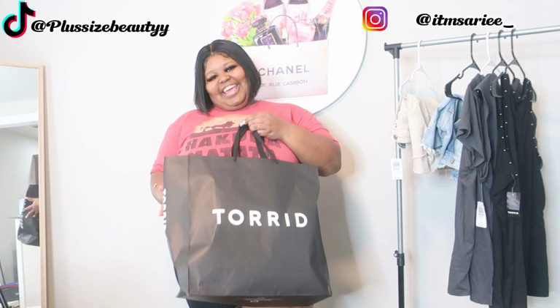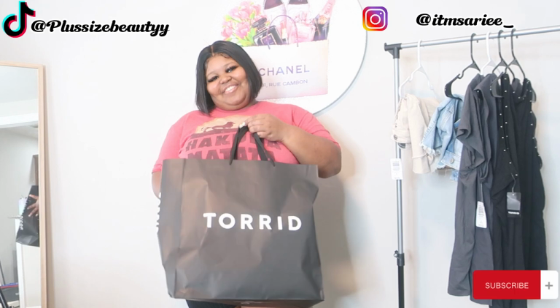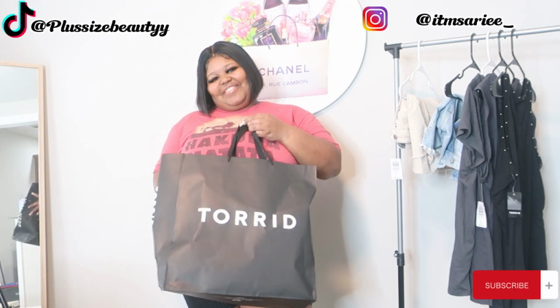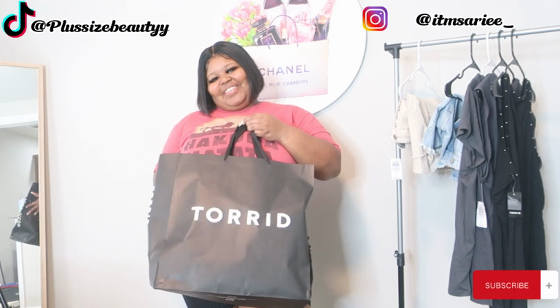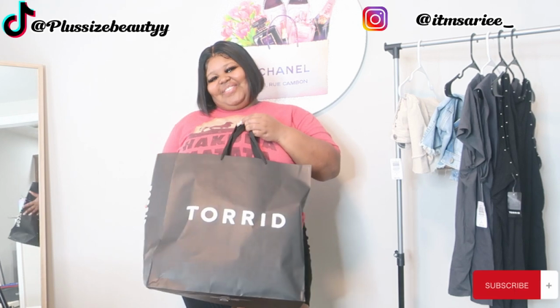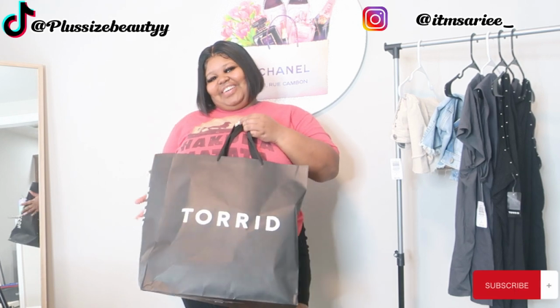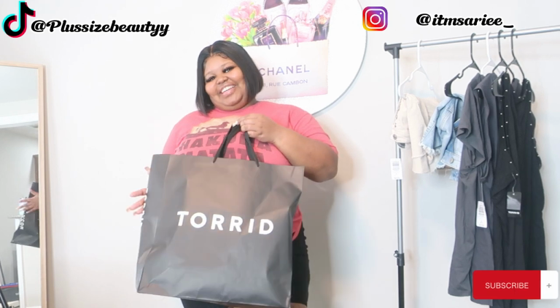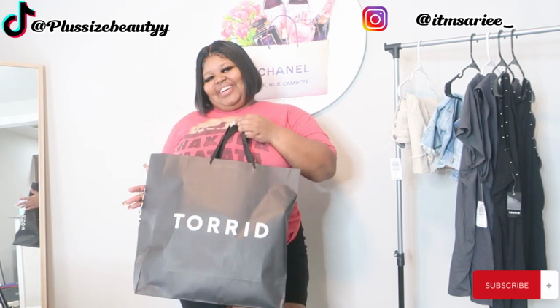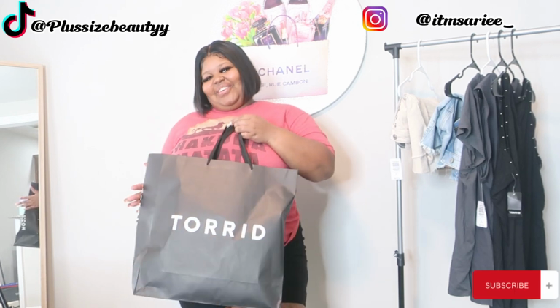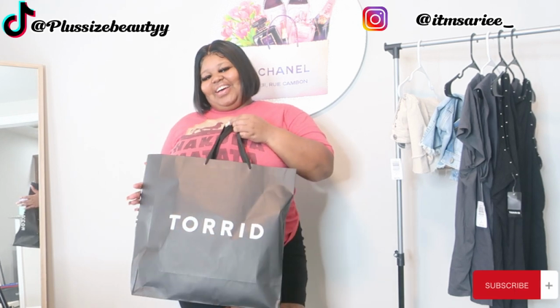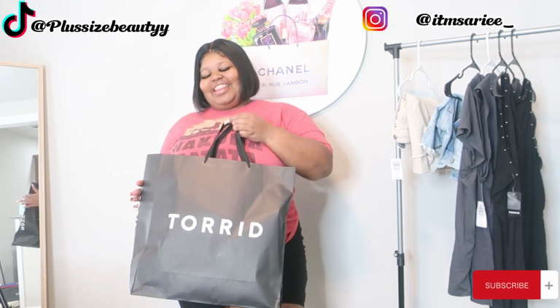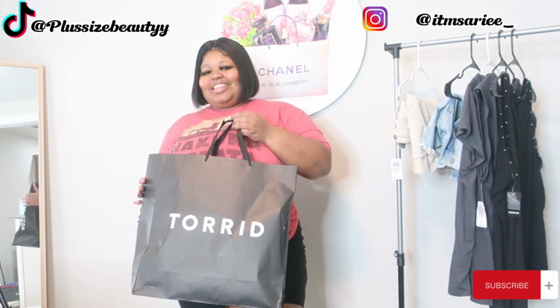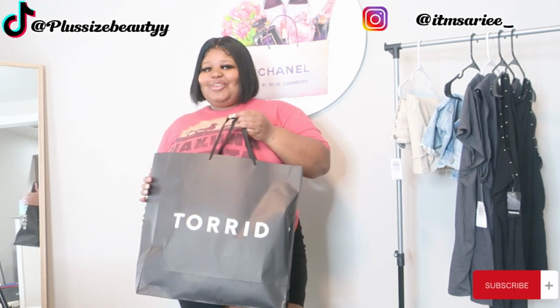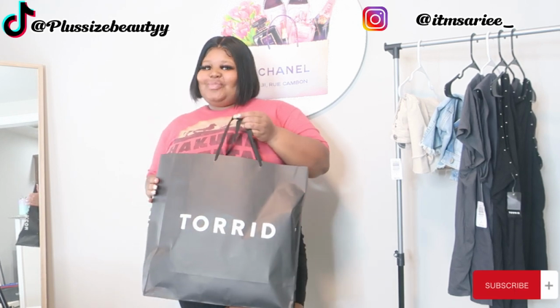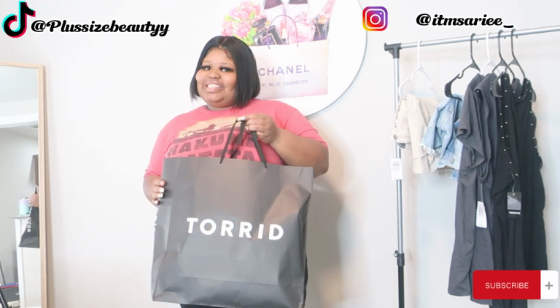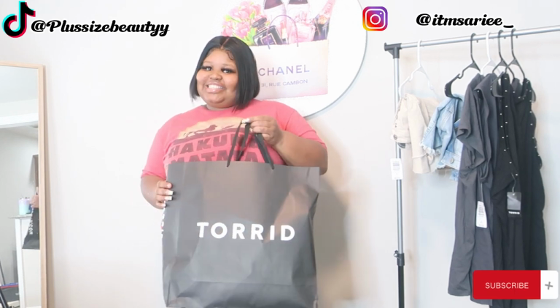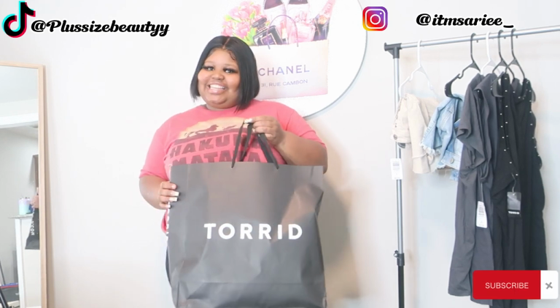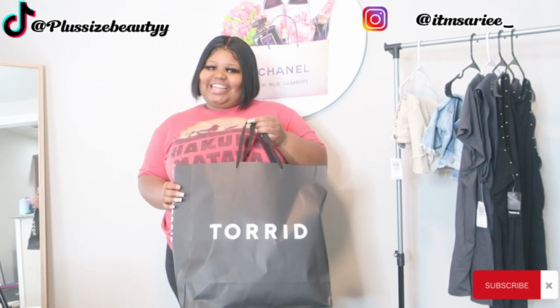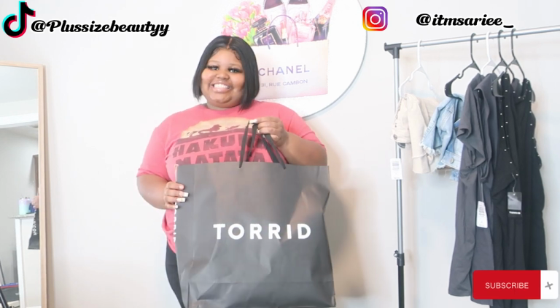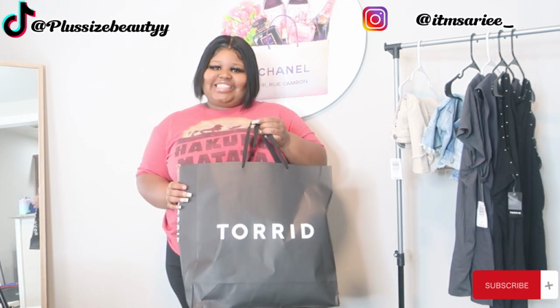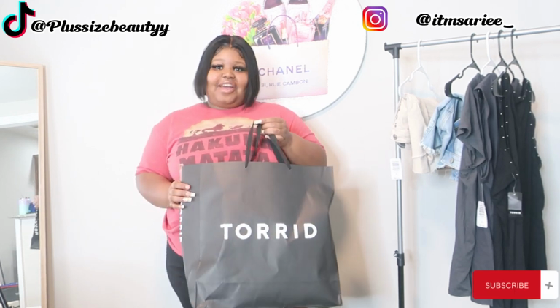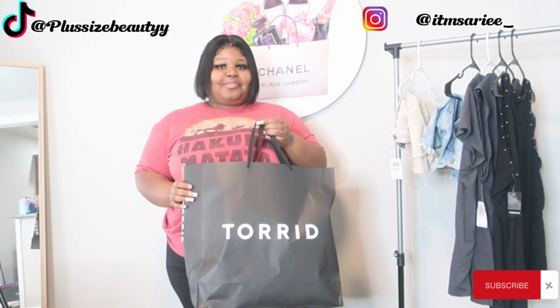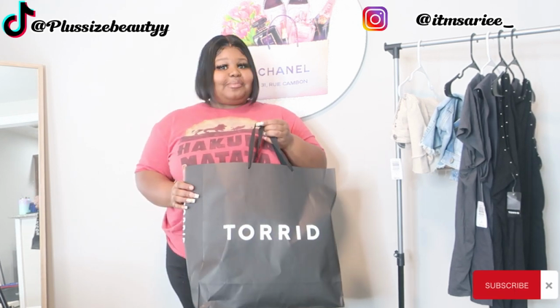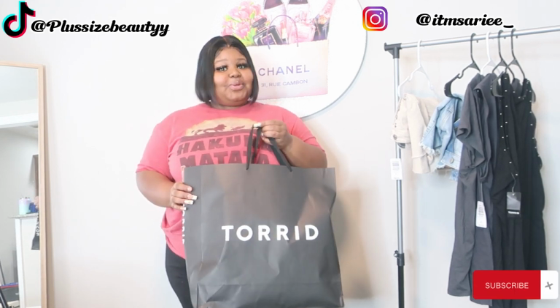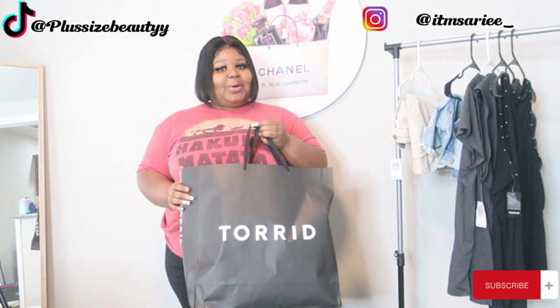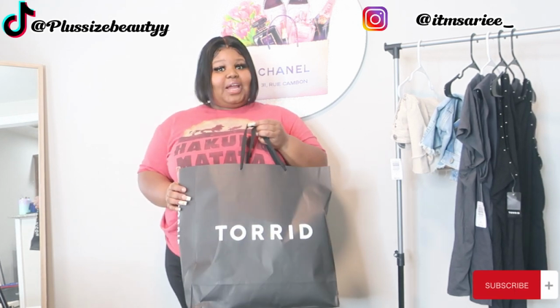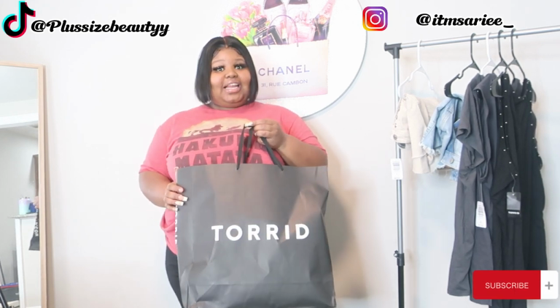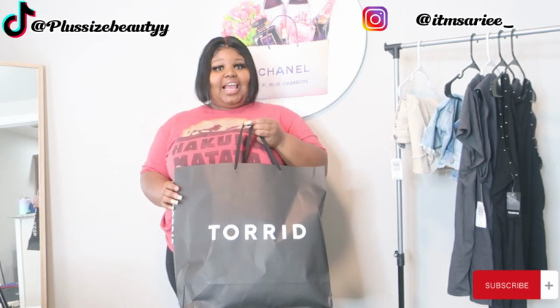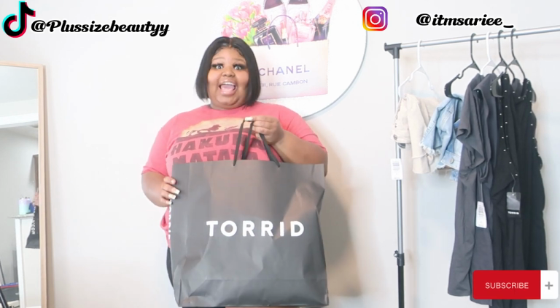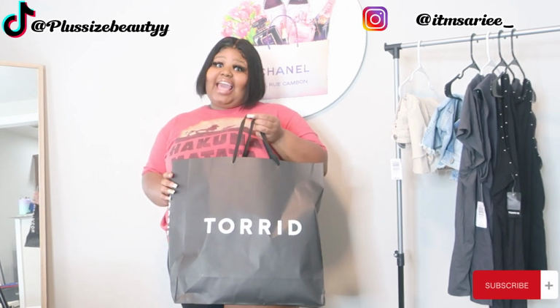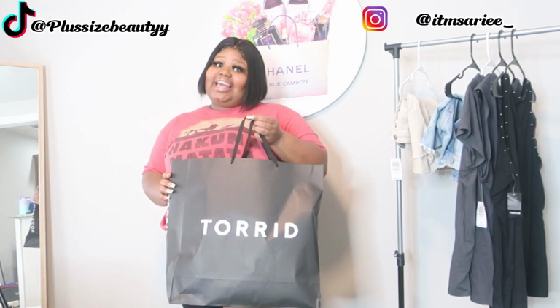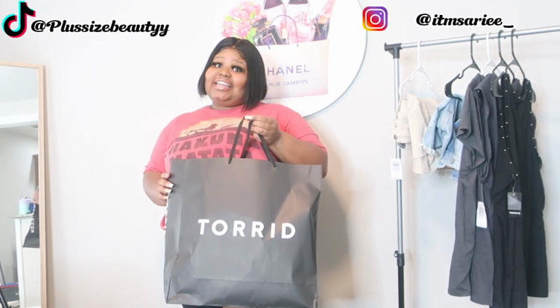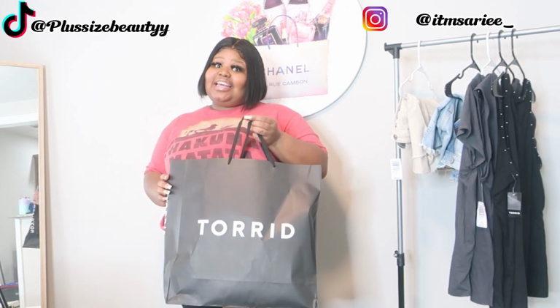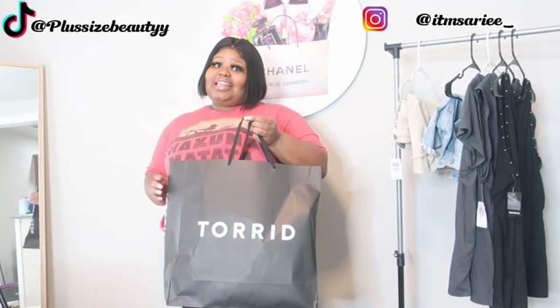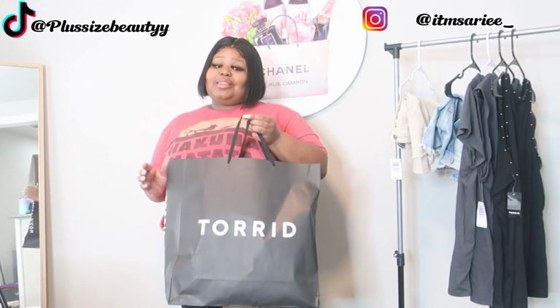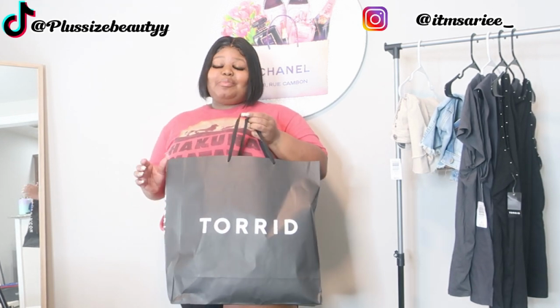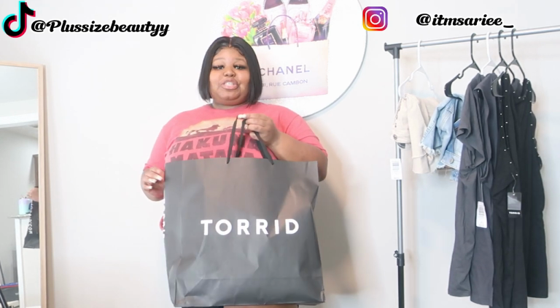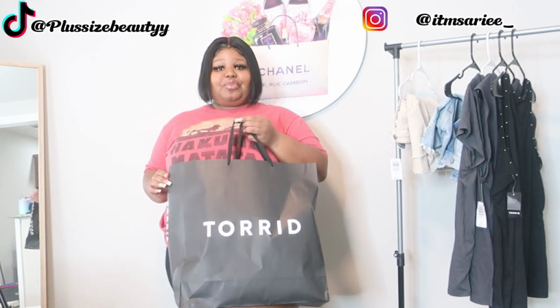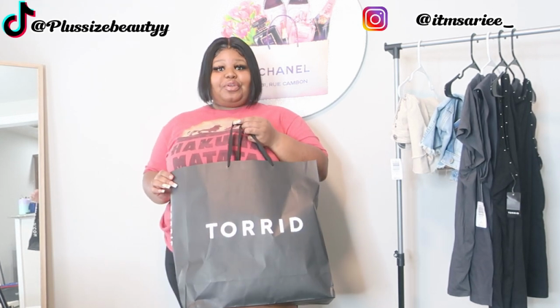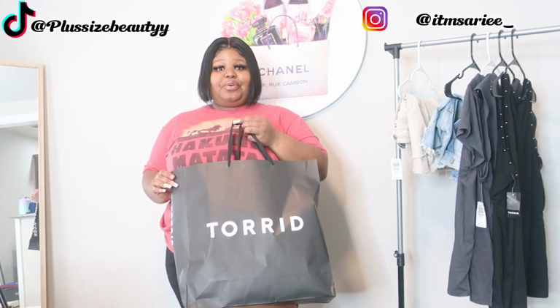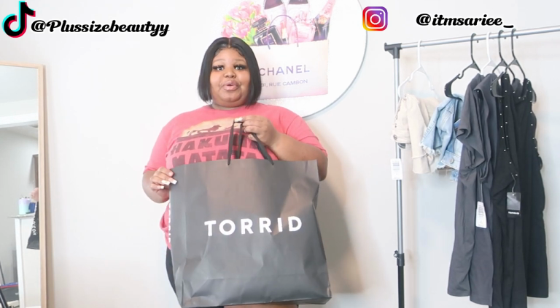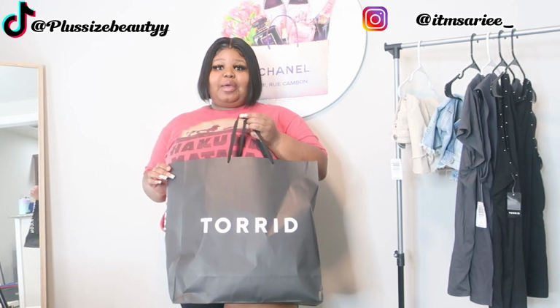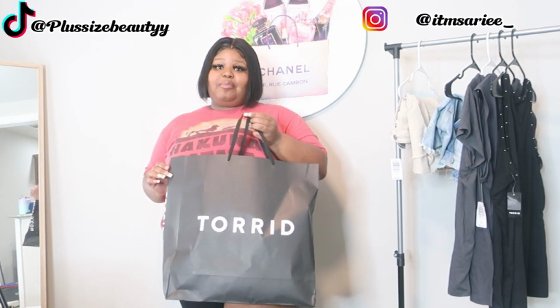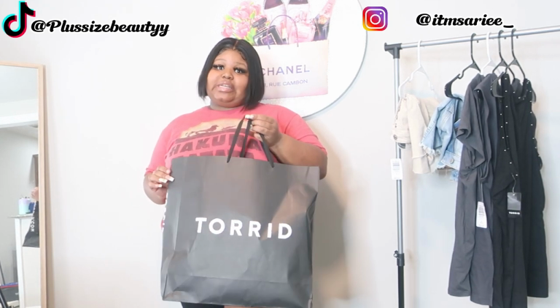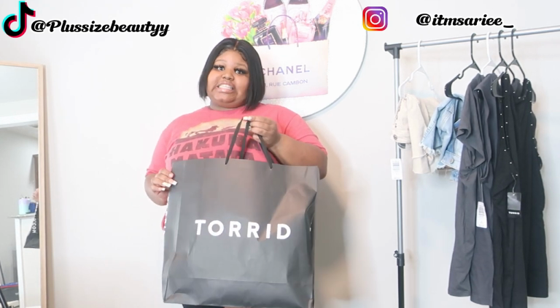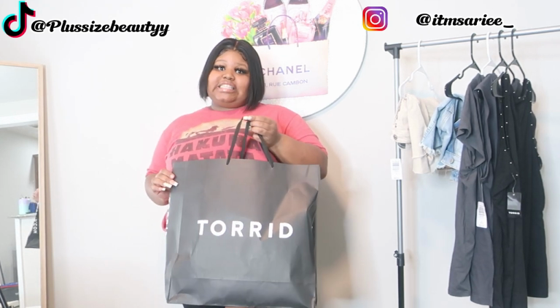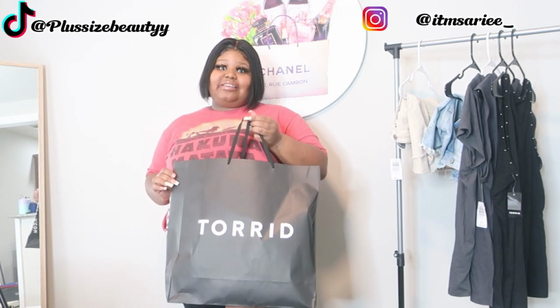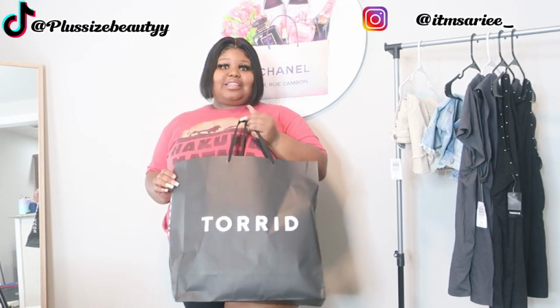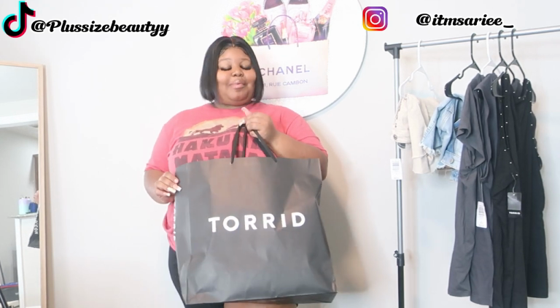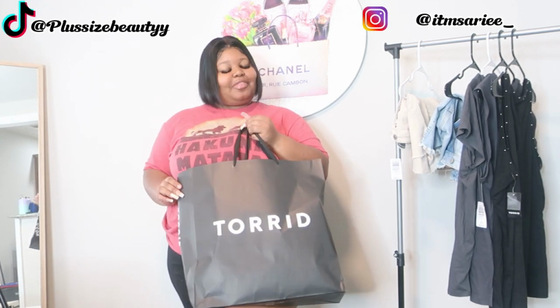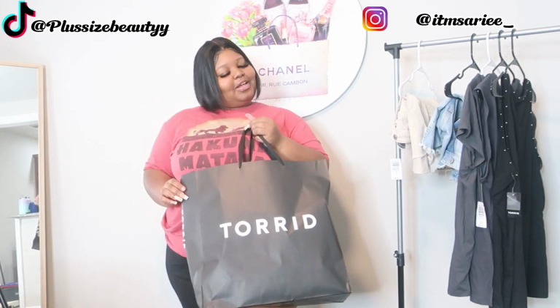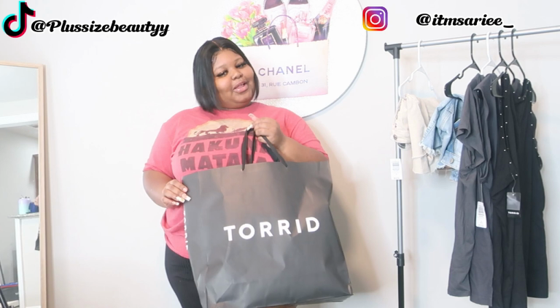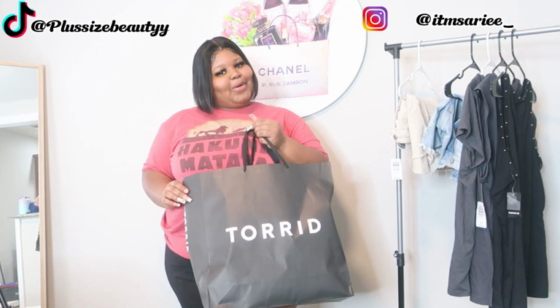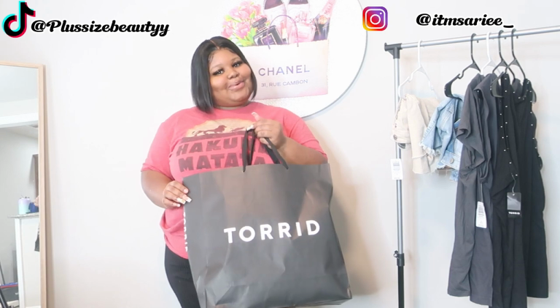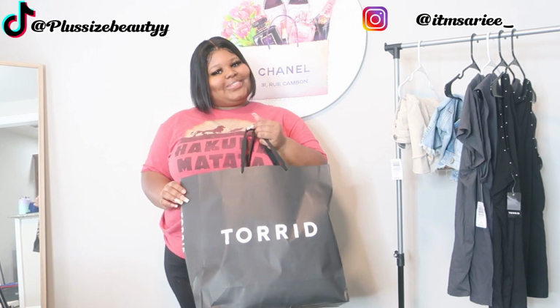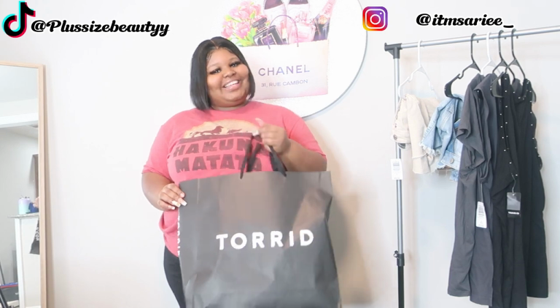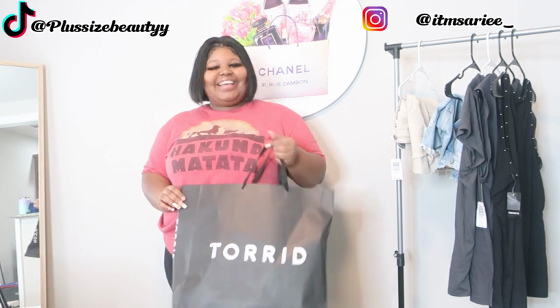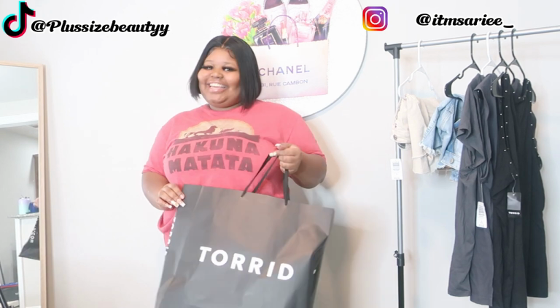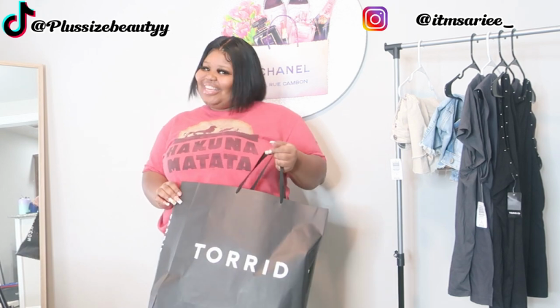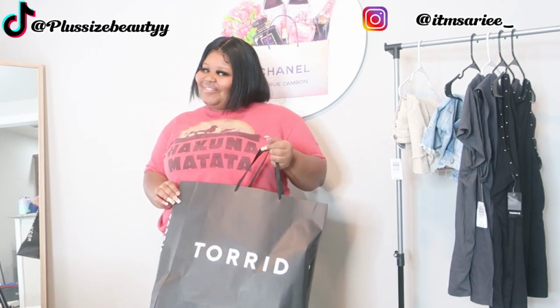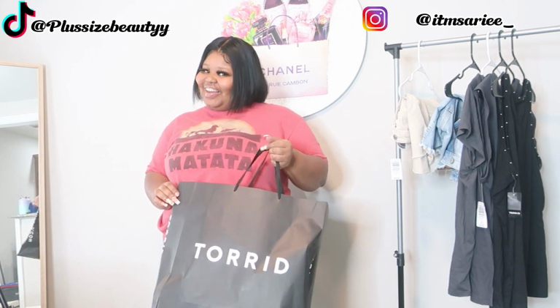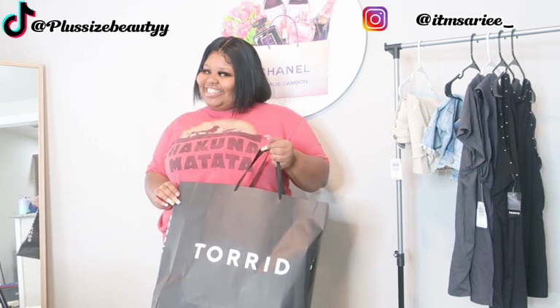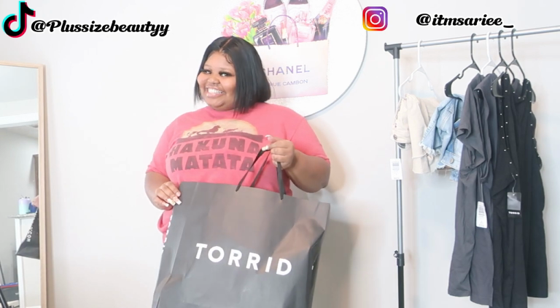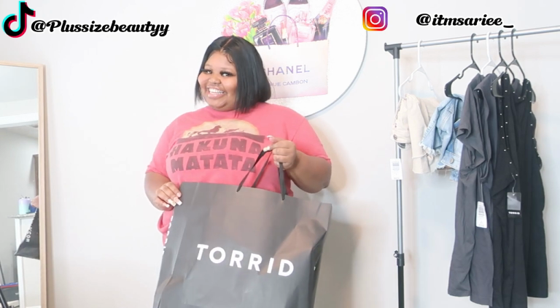If you want to know the new pieces that I just got from Tori, the material, and more details, I'm about to close — keep watching!